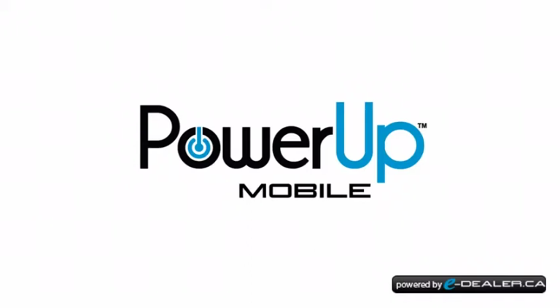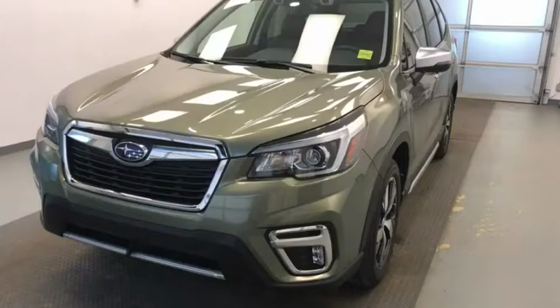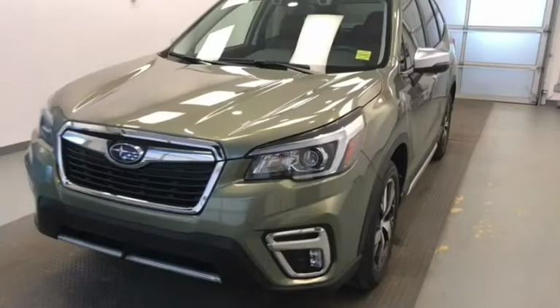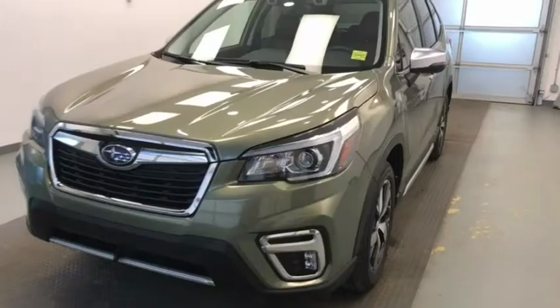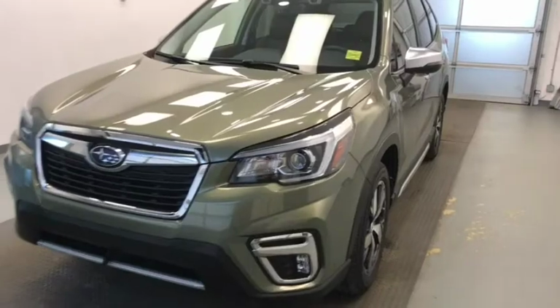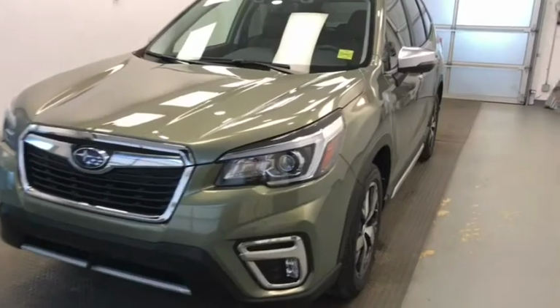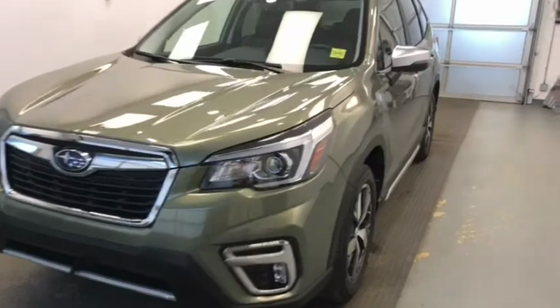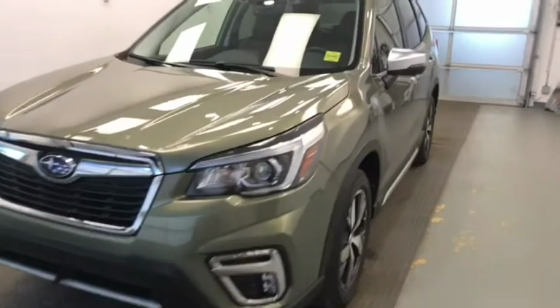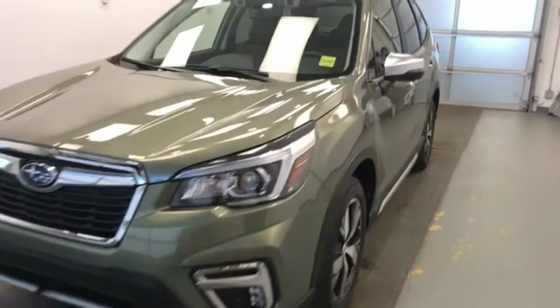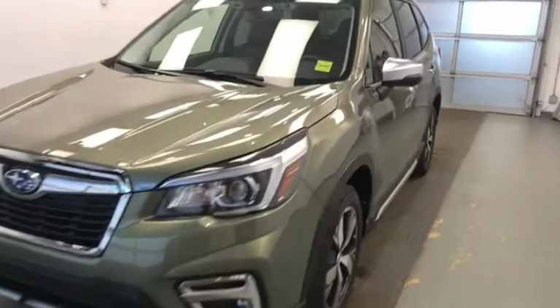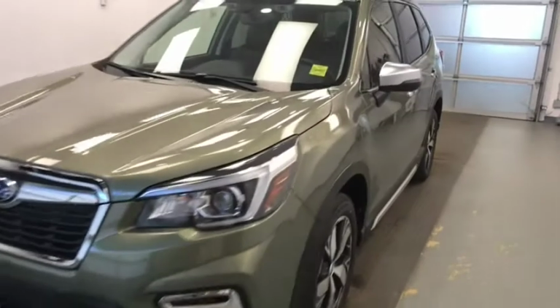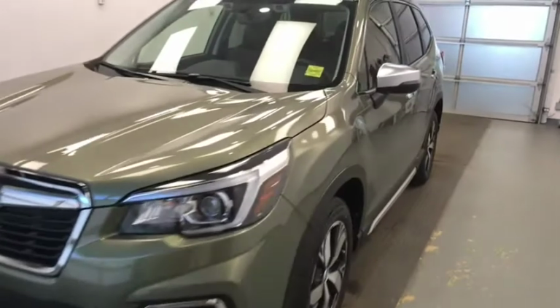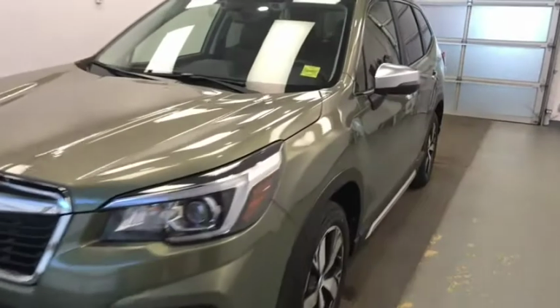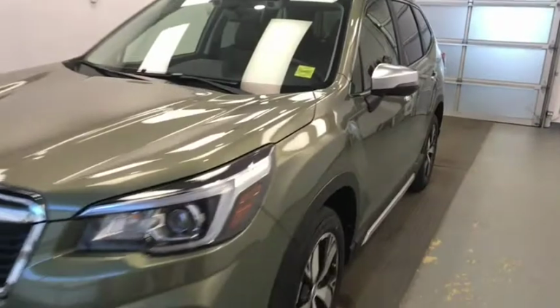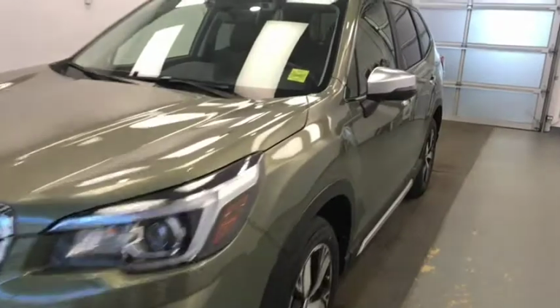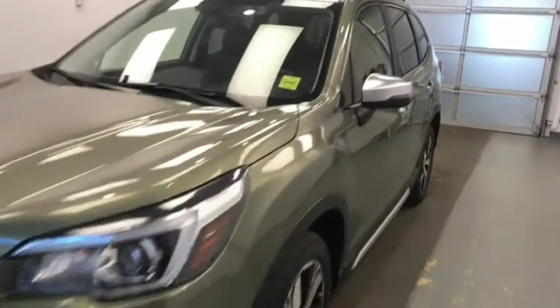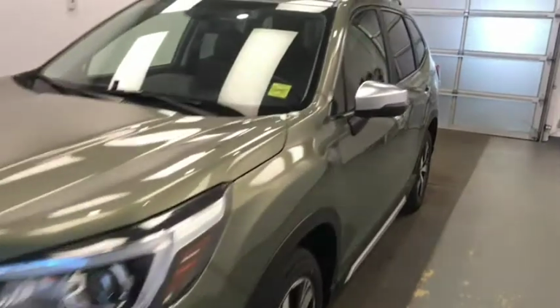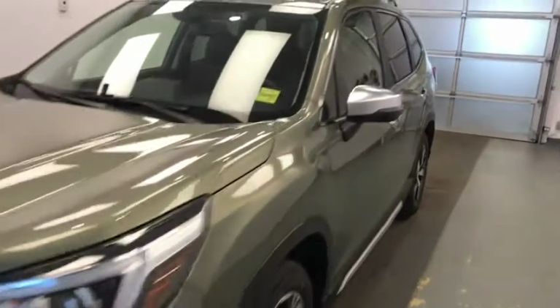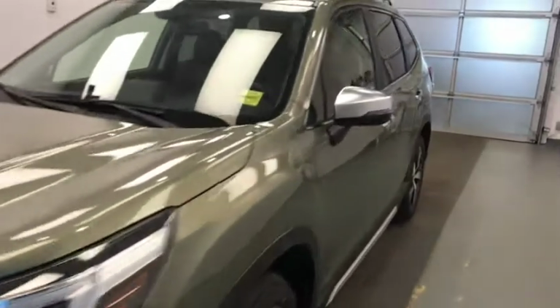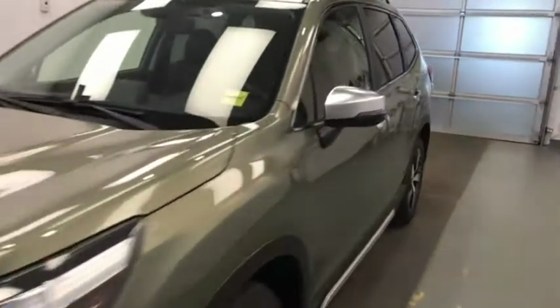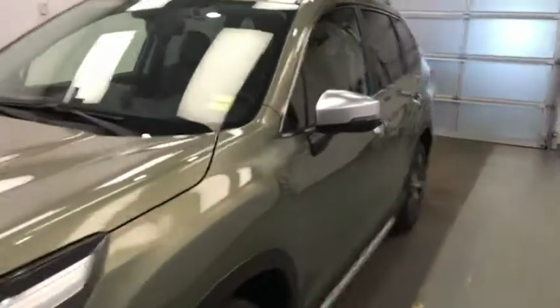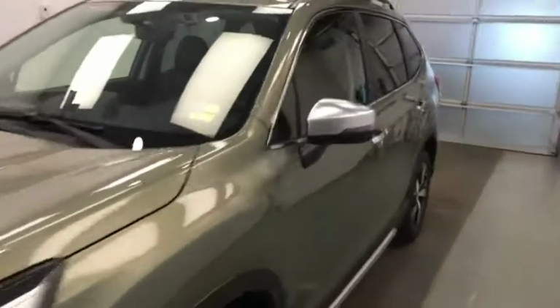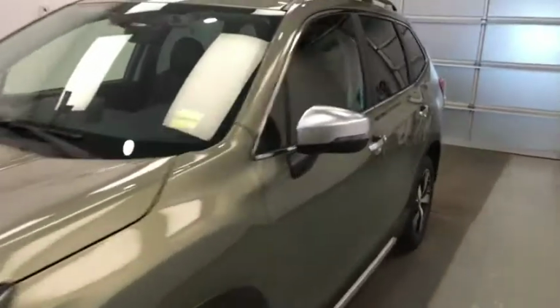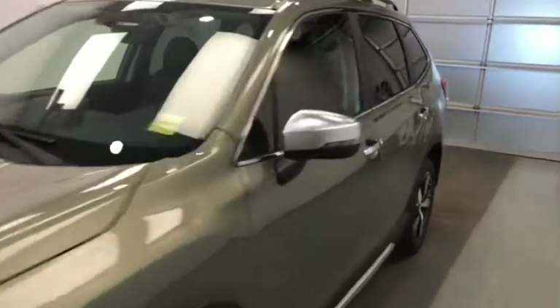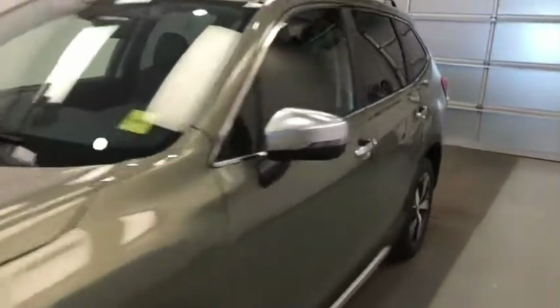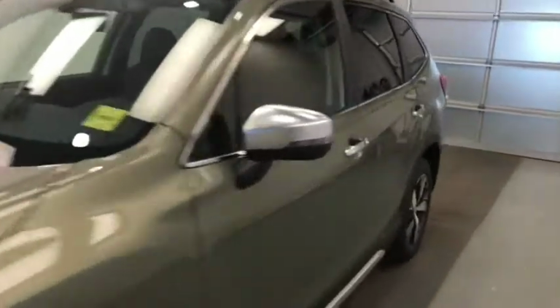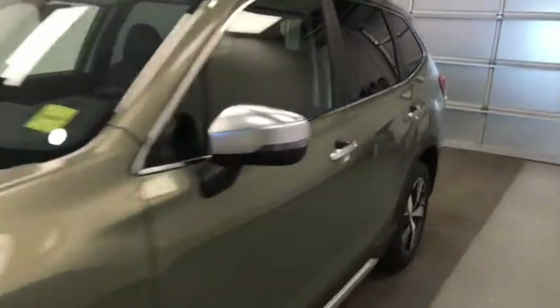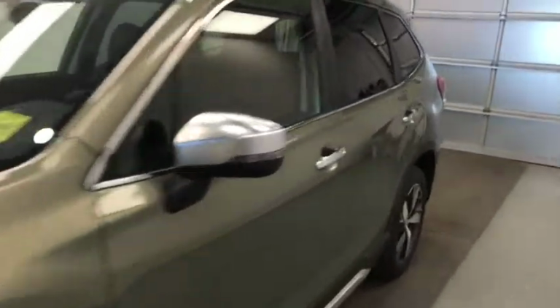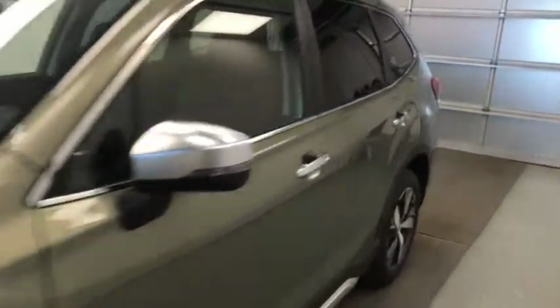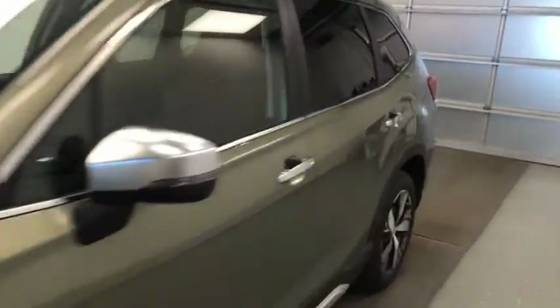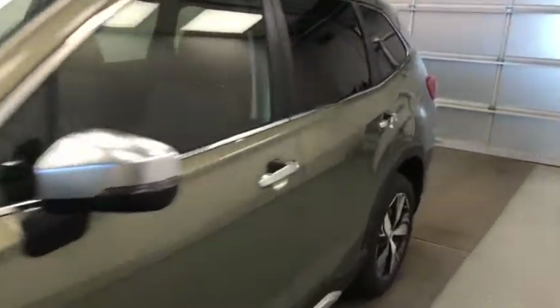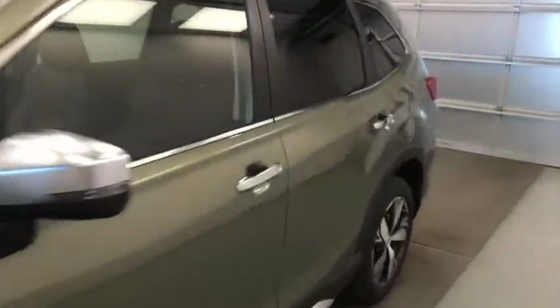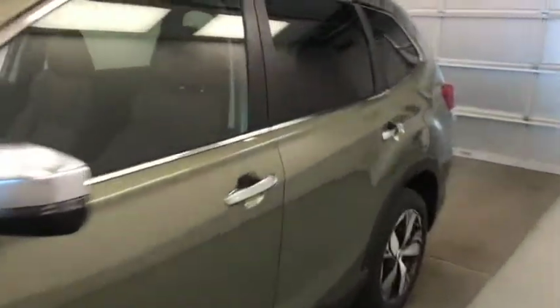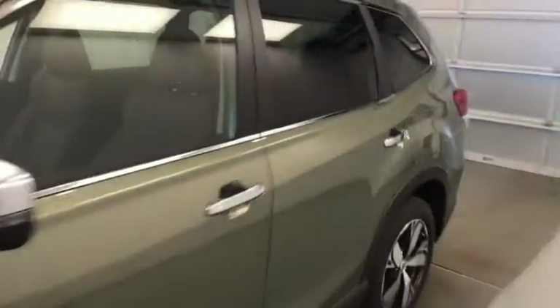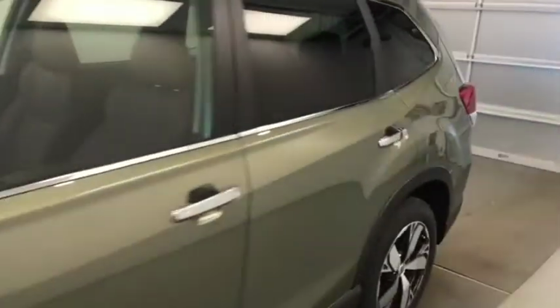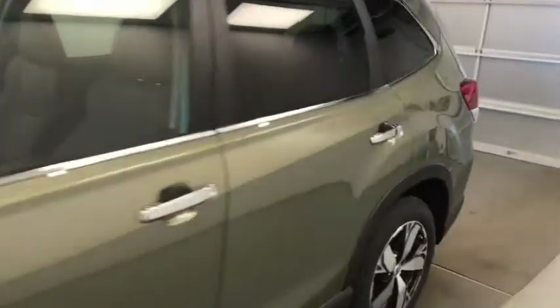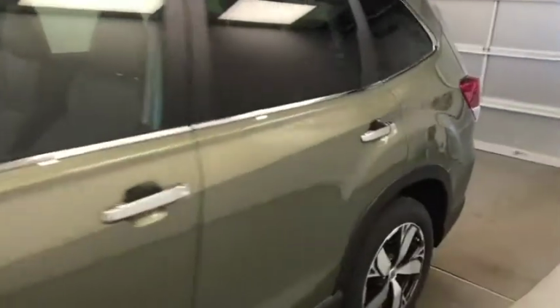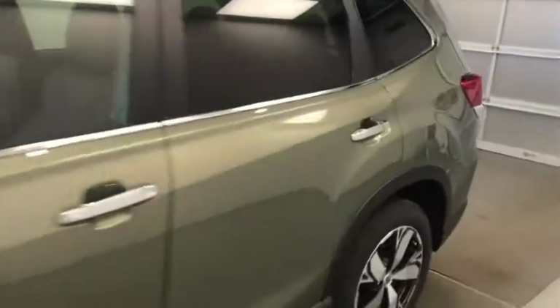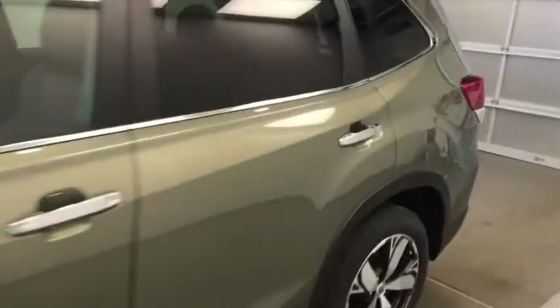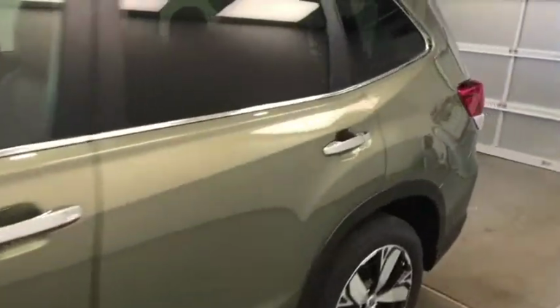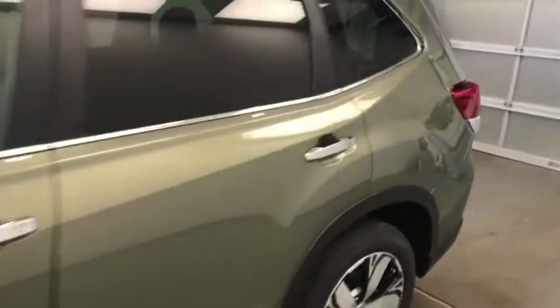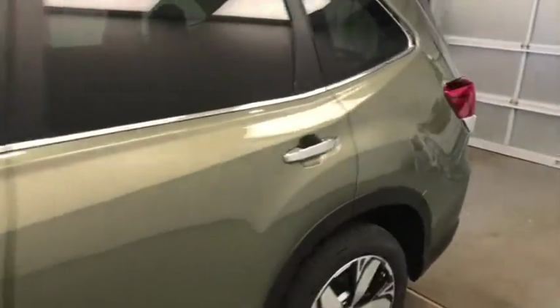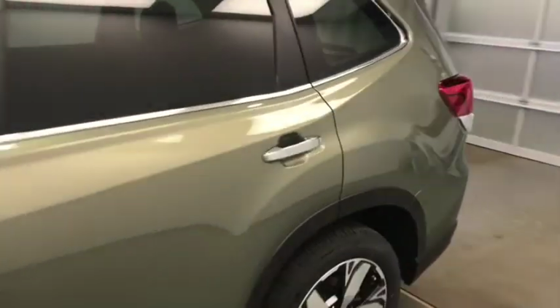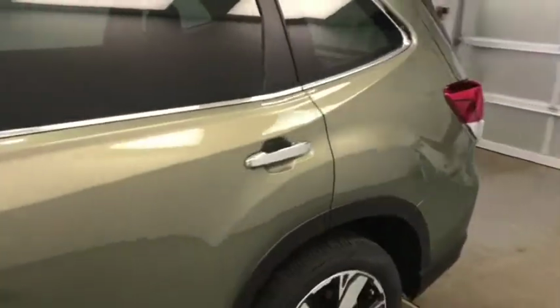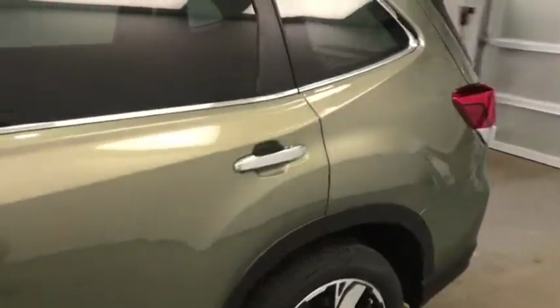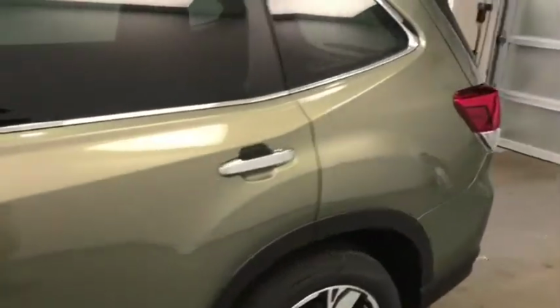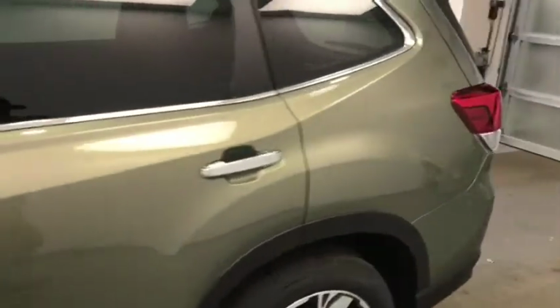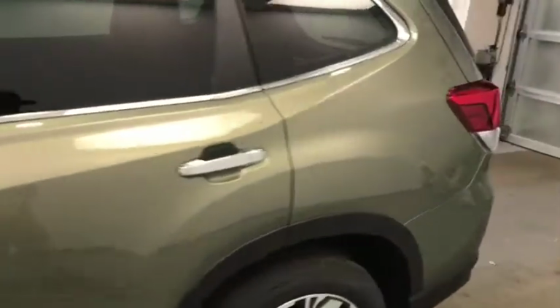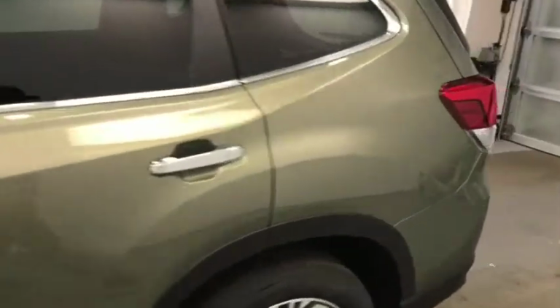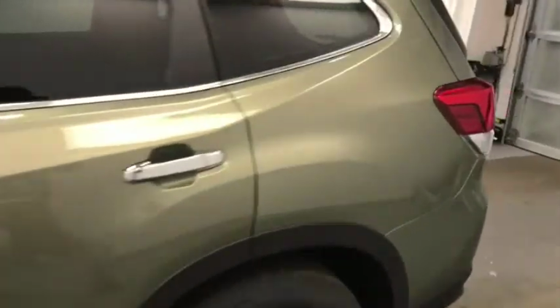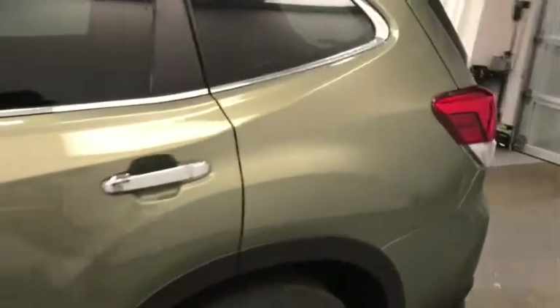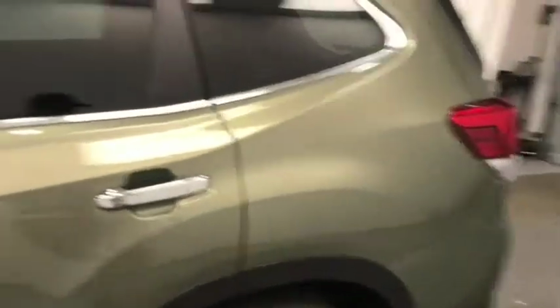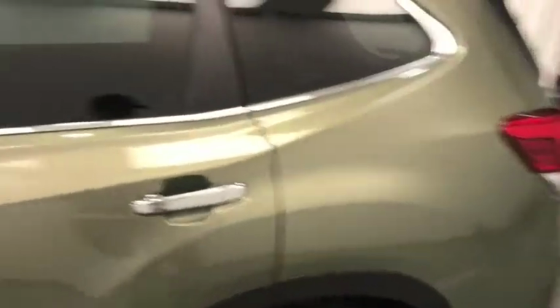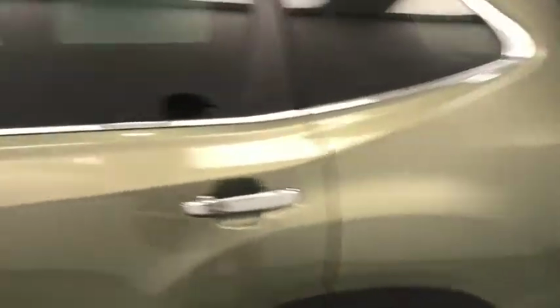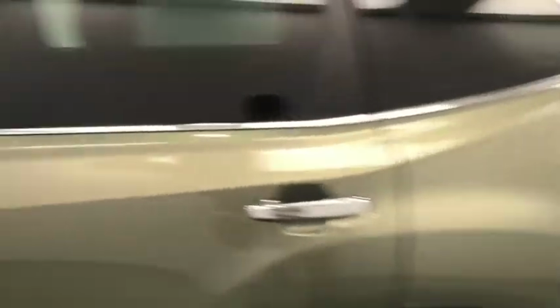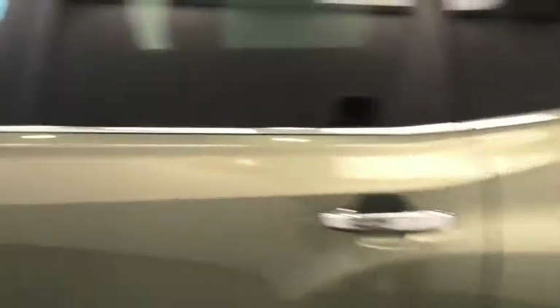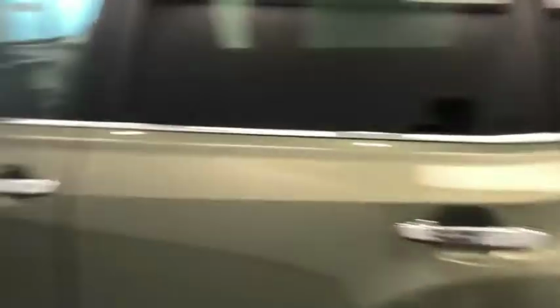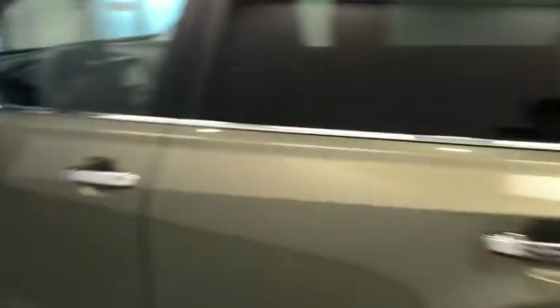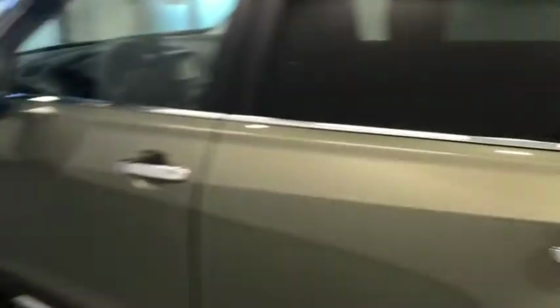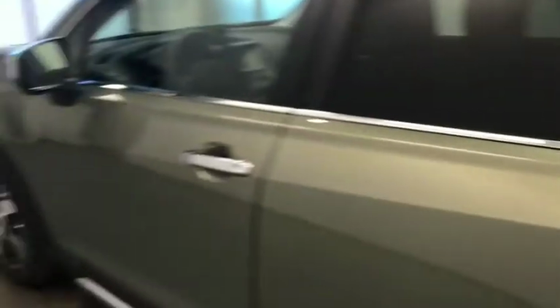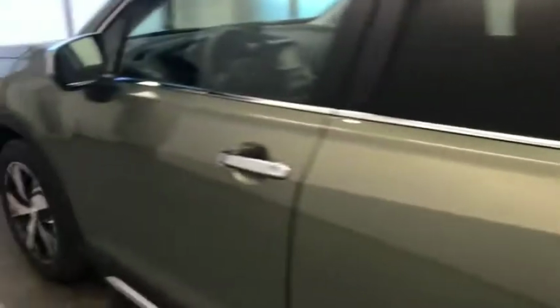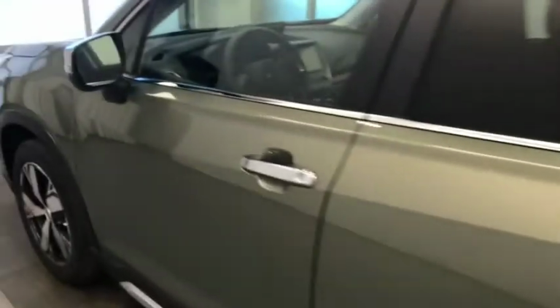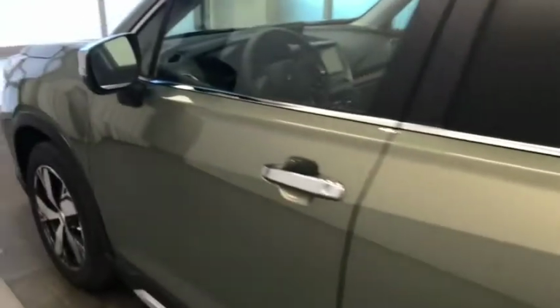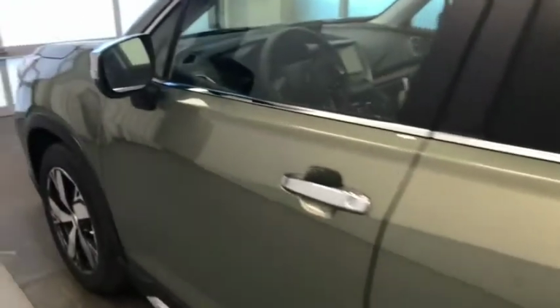Today we're reviewing stock number 214285 on a 2020 Subaru Forester in our exterior color Jasper Green.